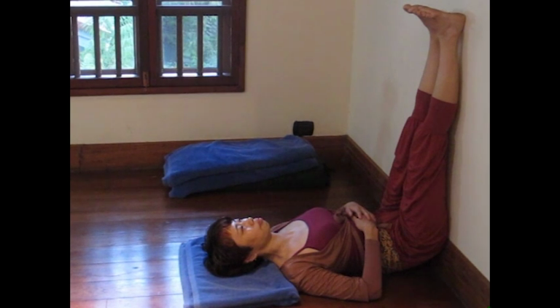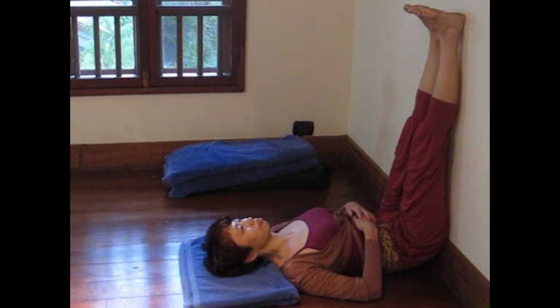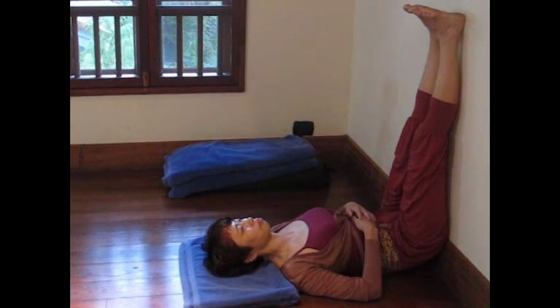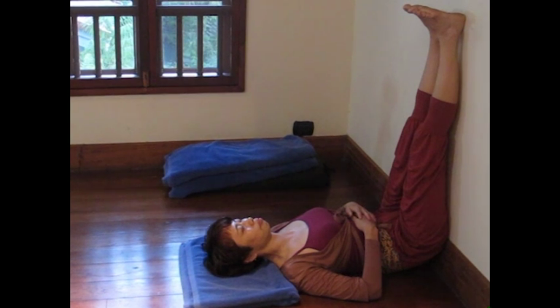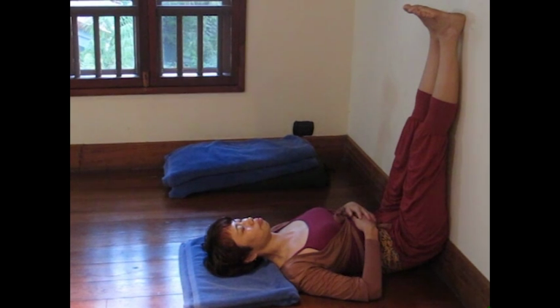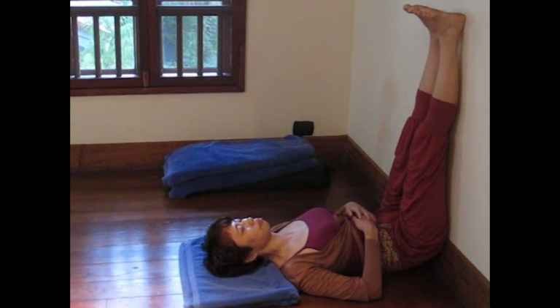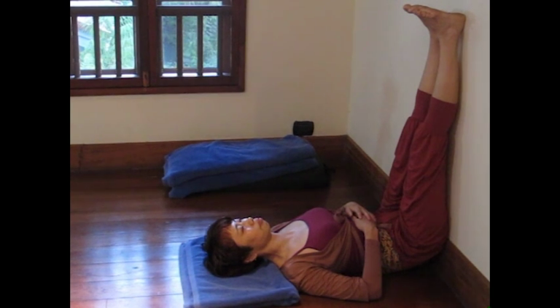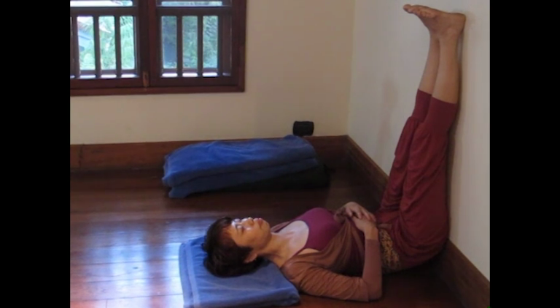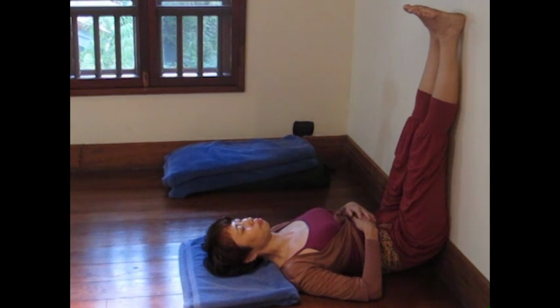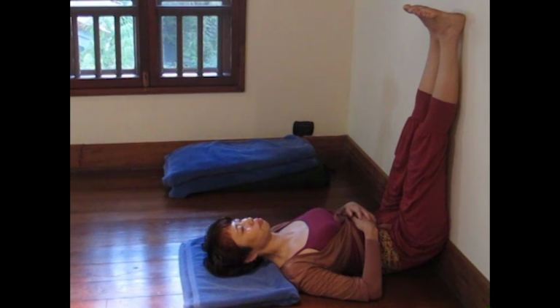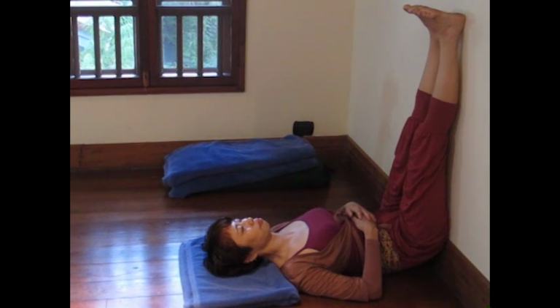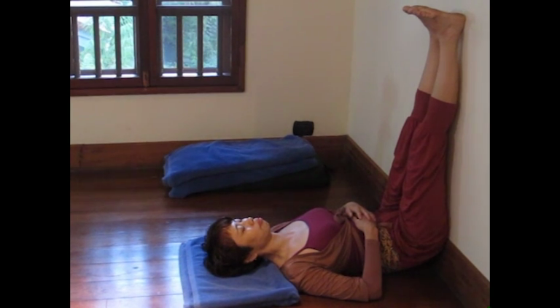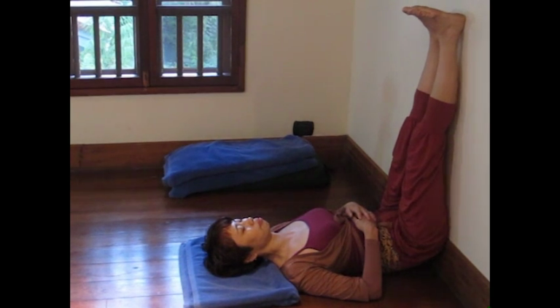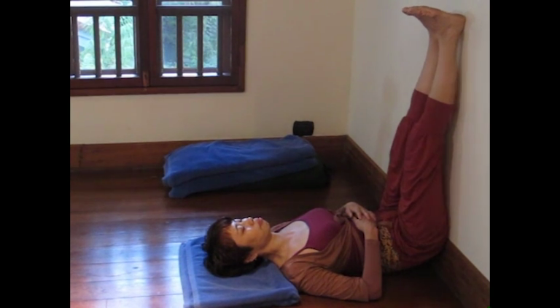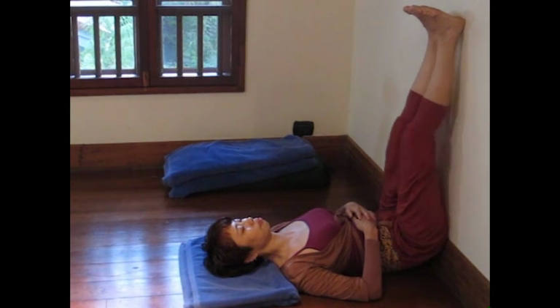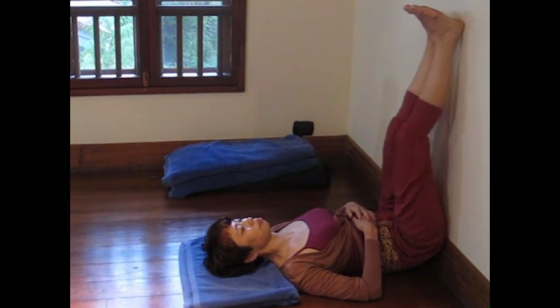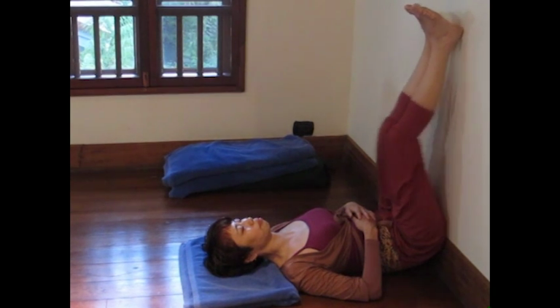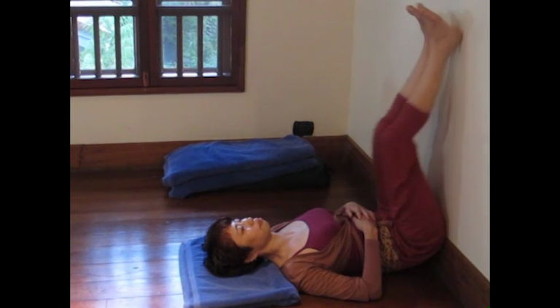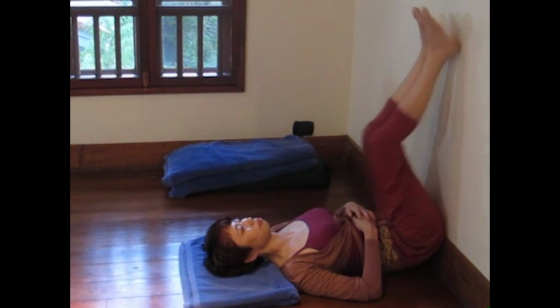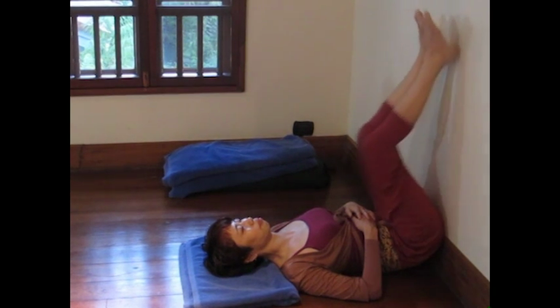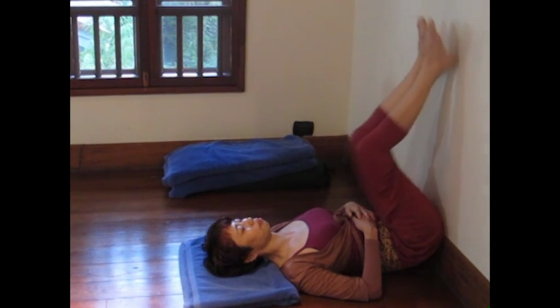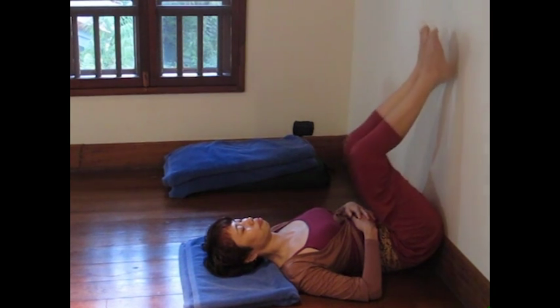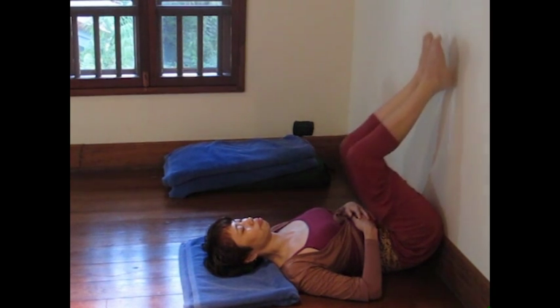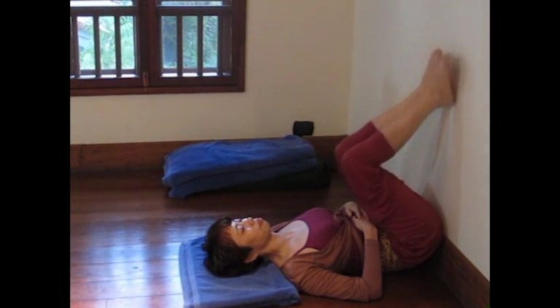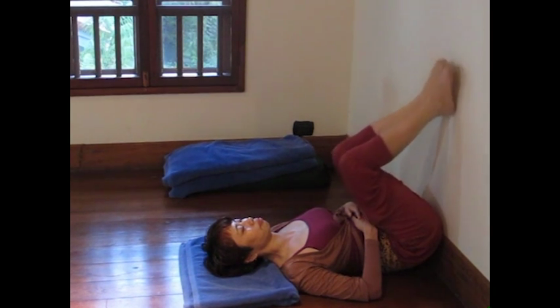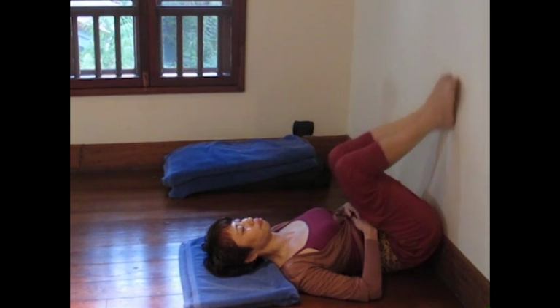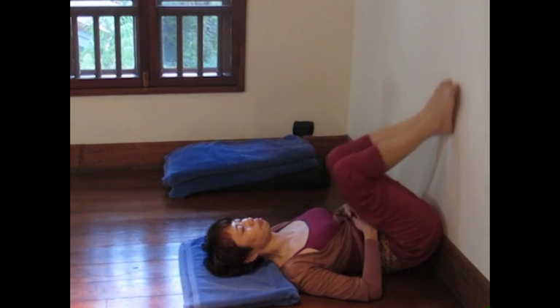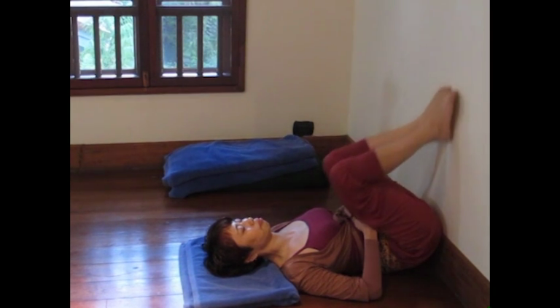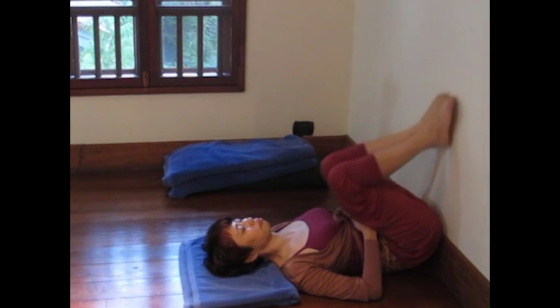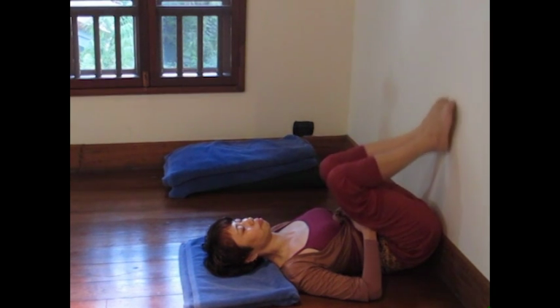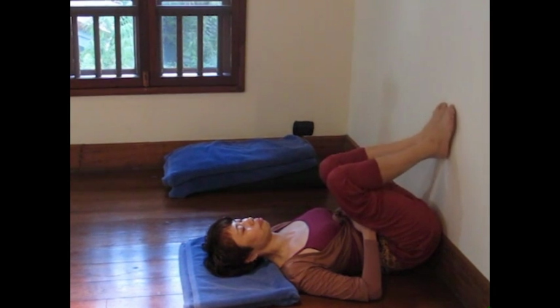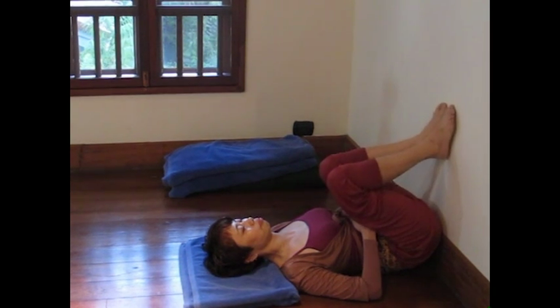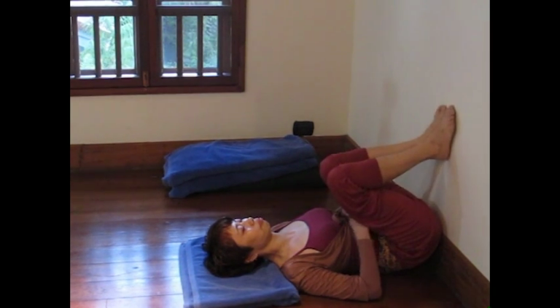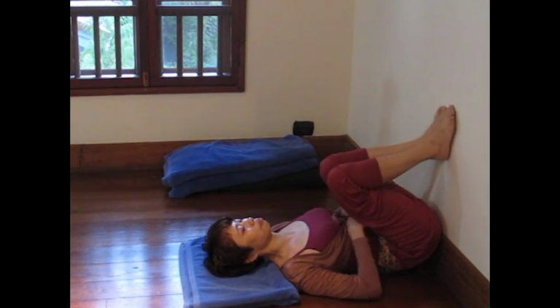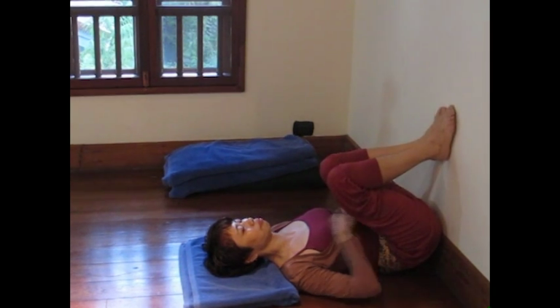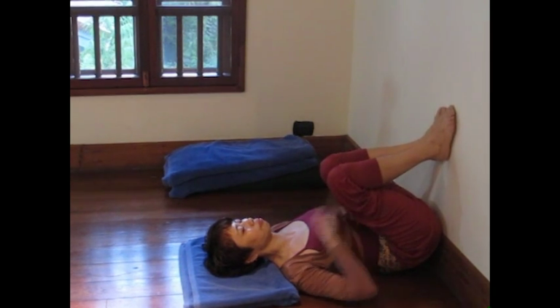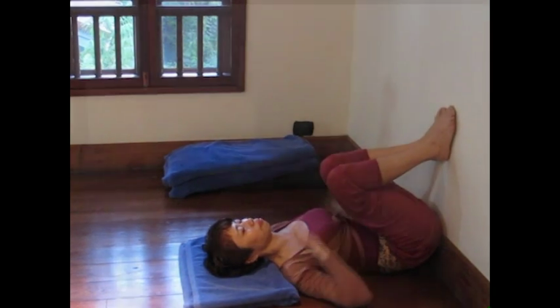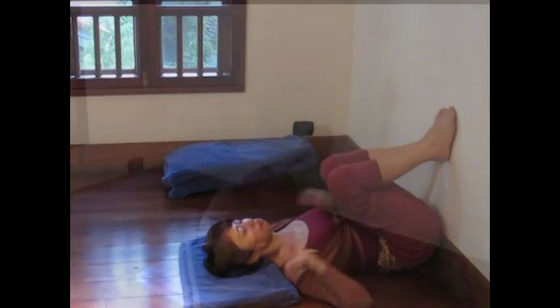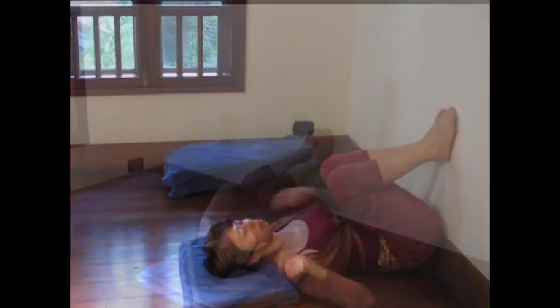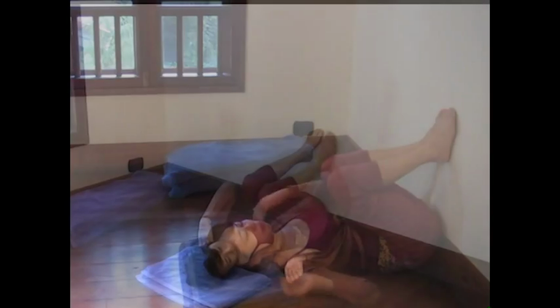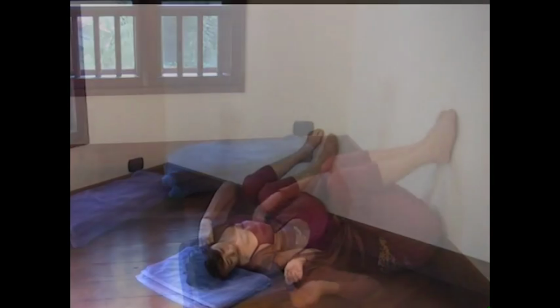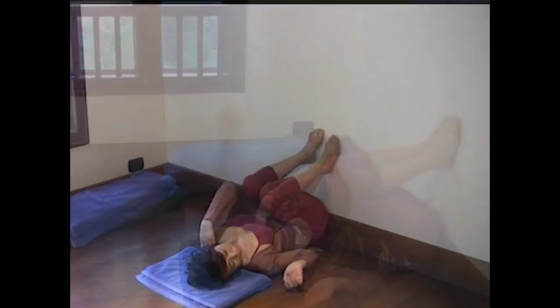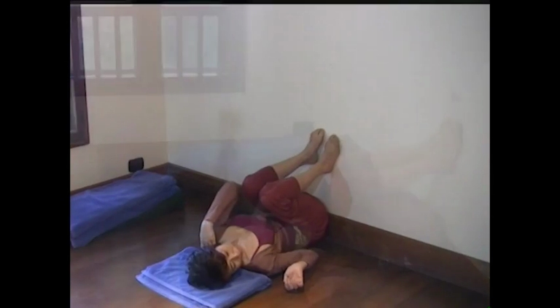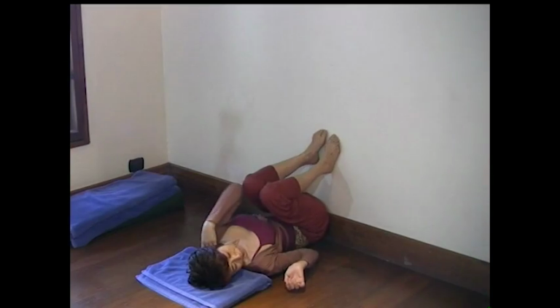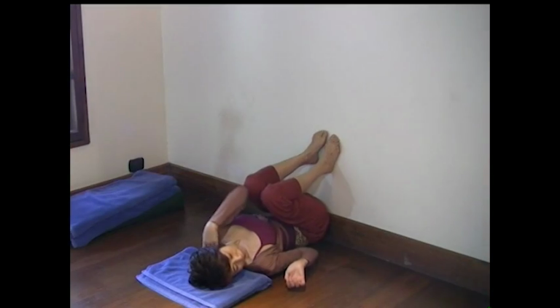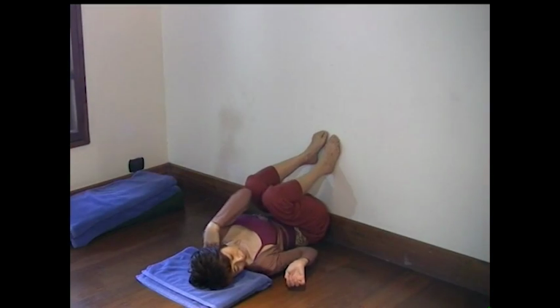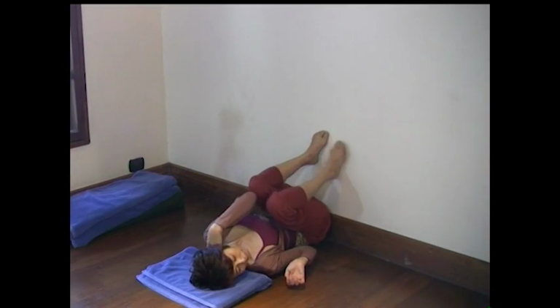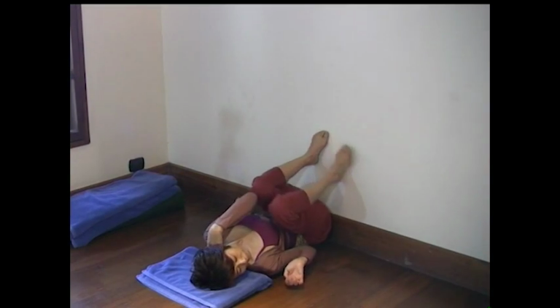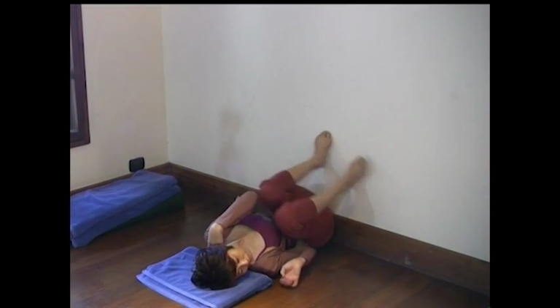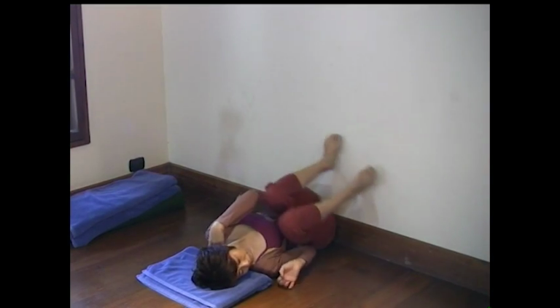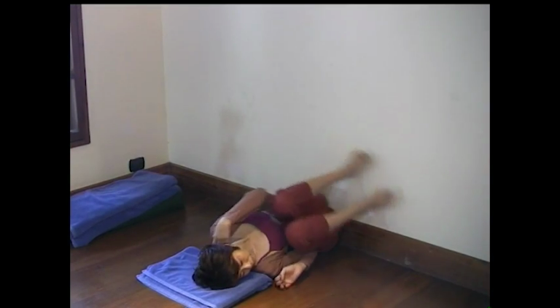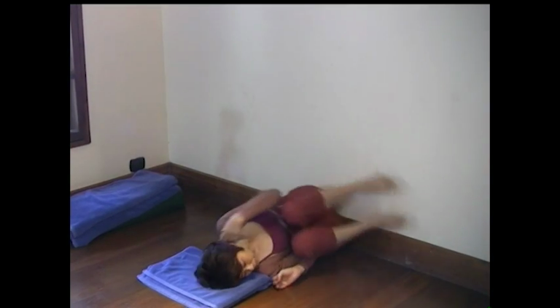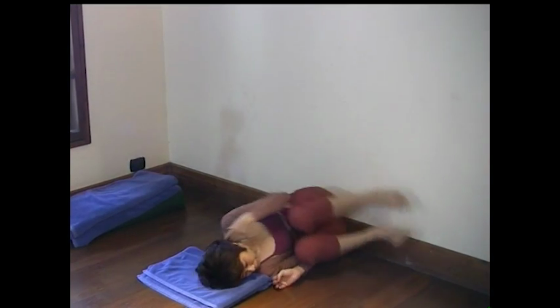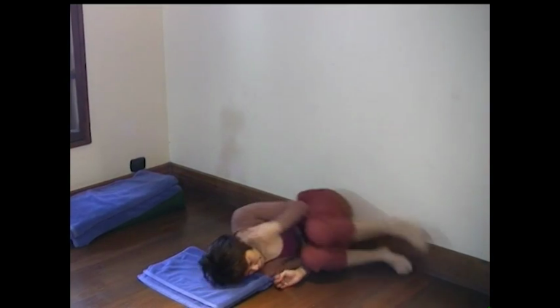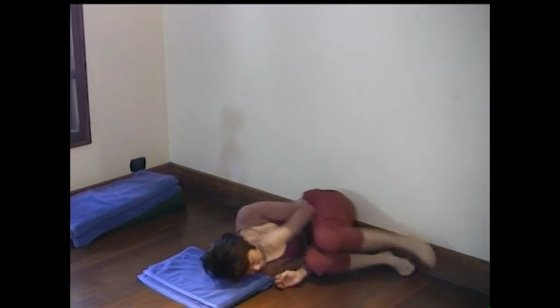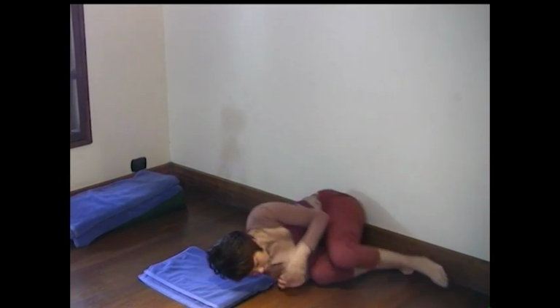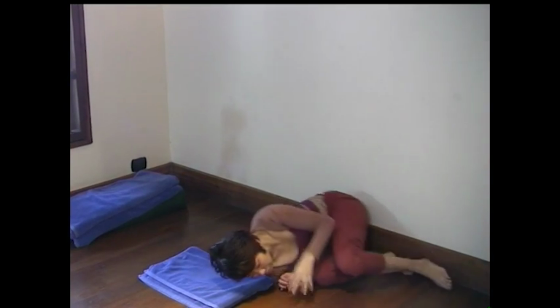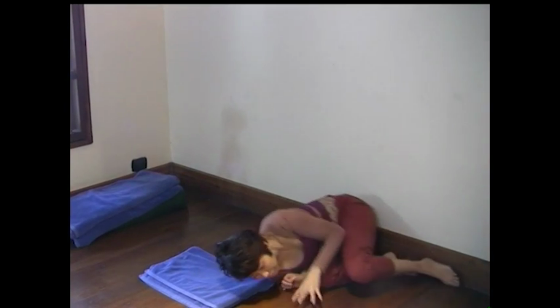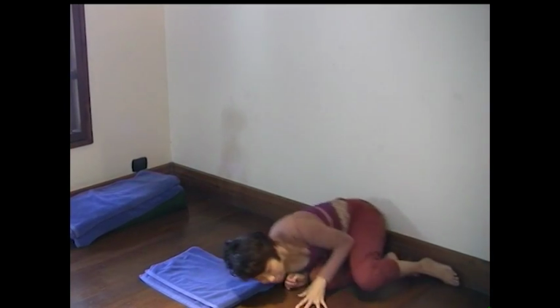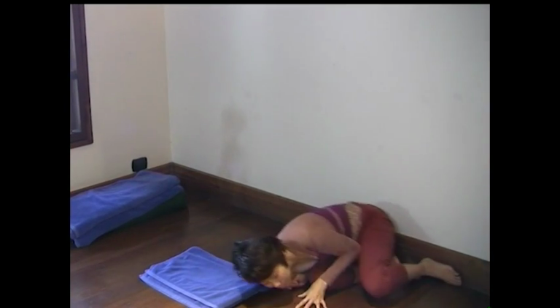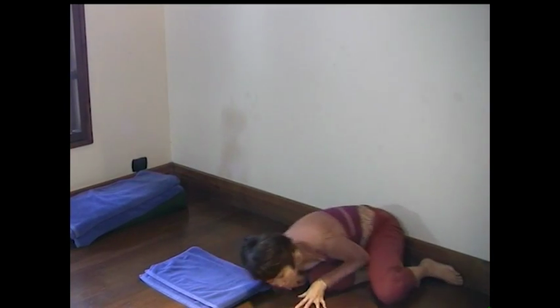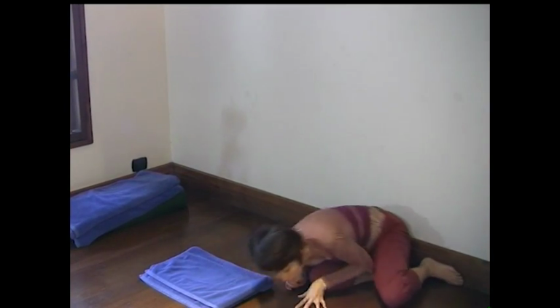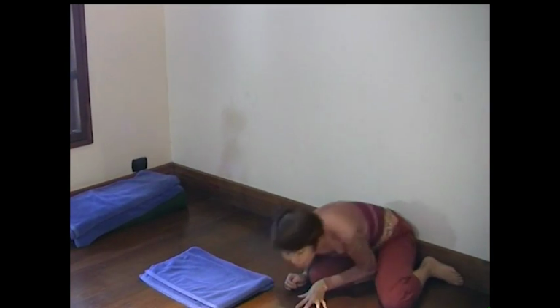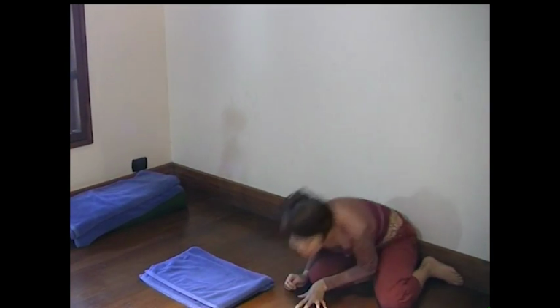To come out of this pose, simply reverse the steps. Roll back into the upright position like so.